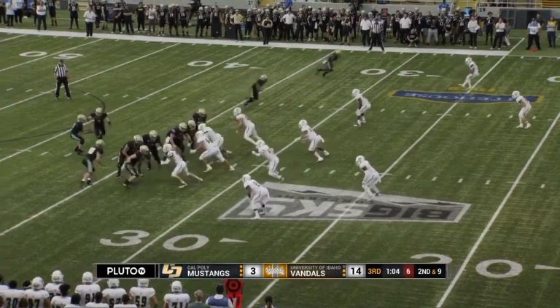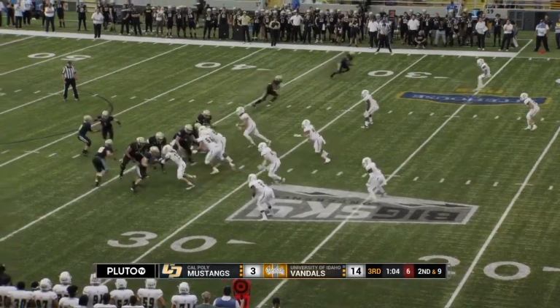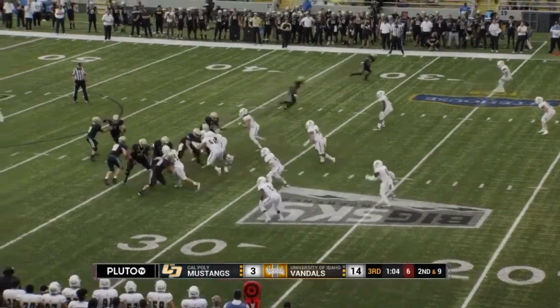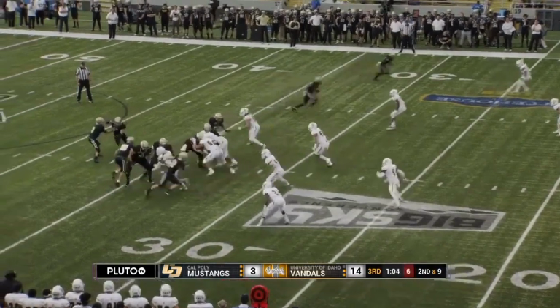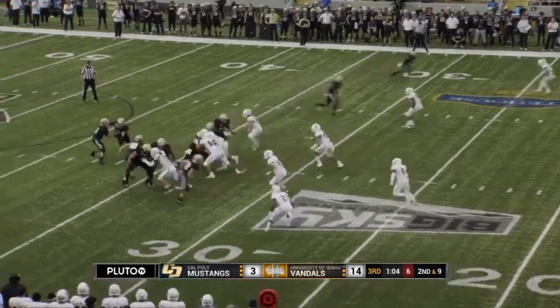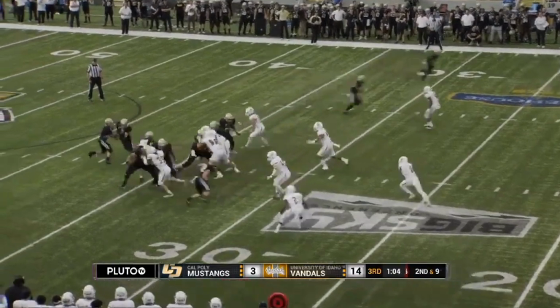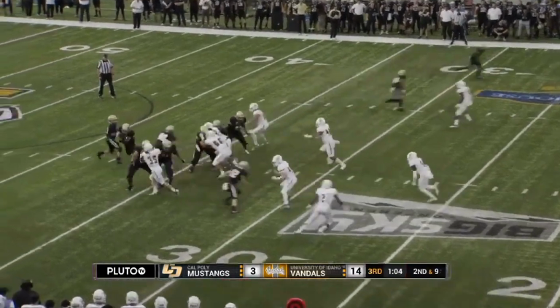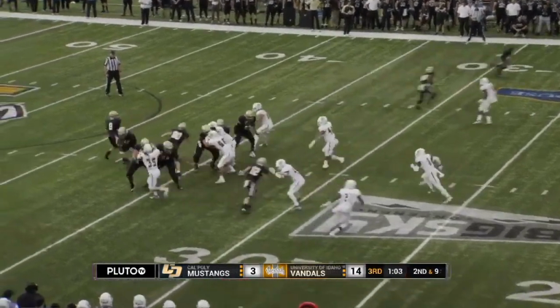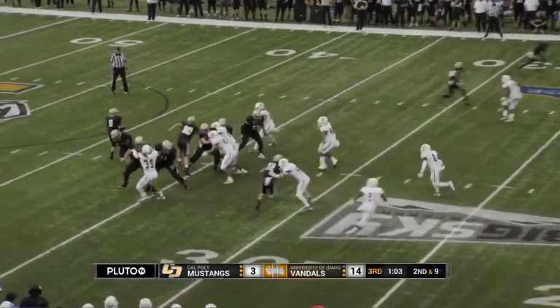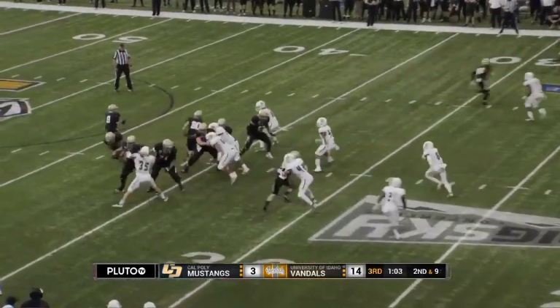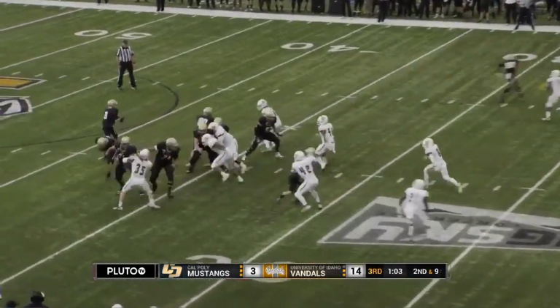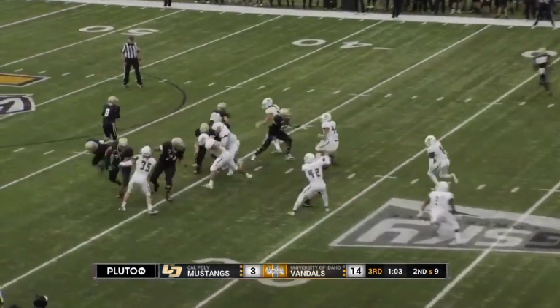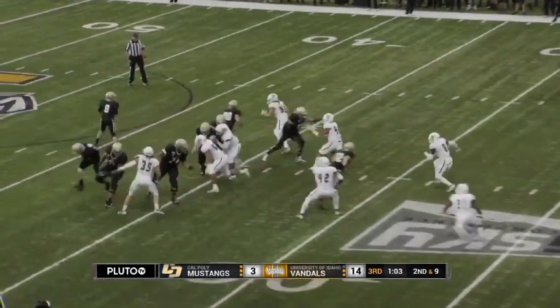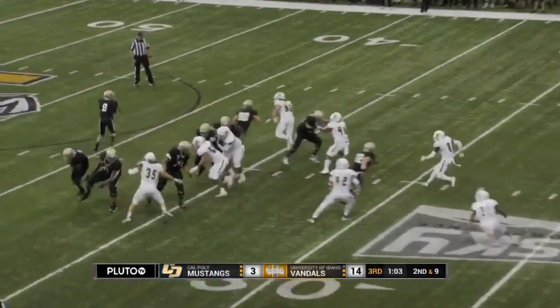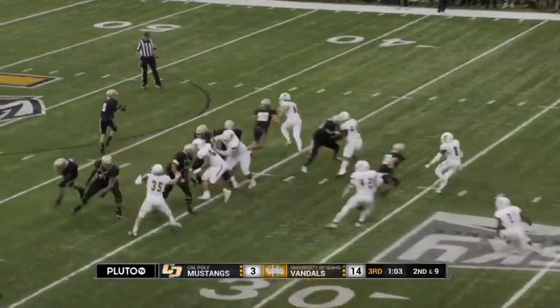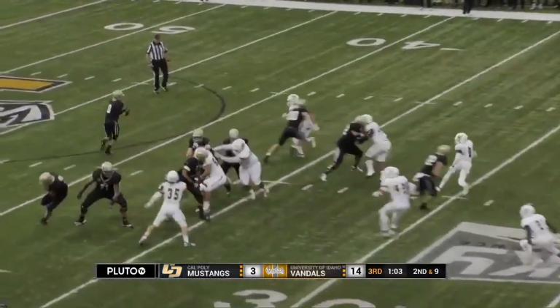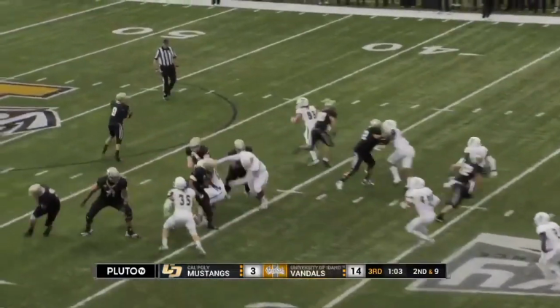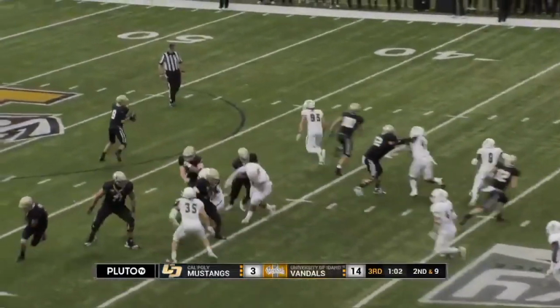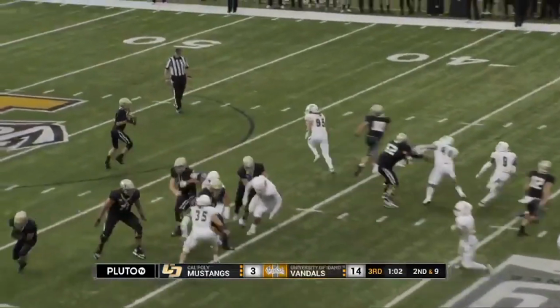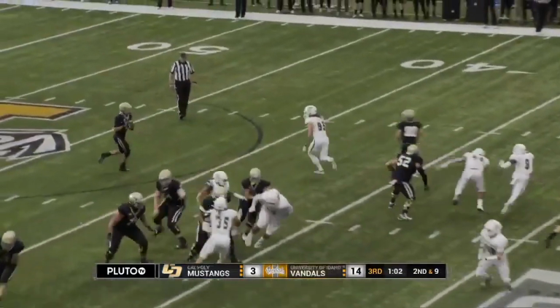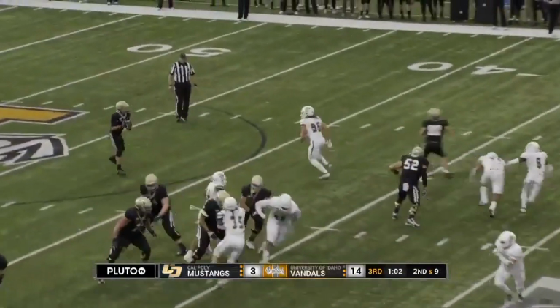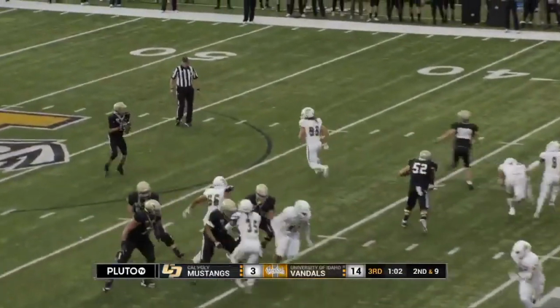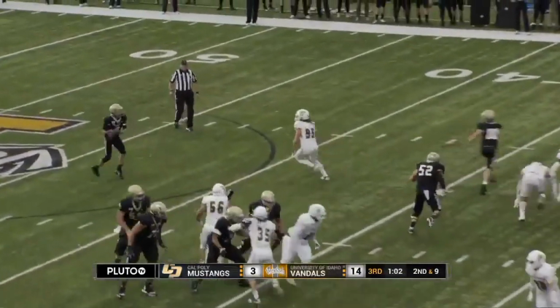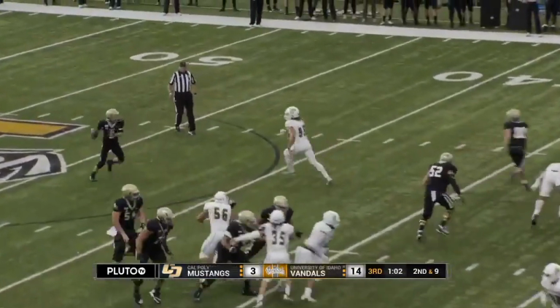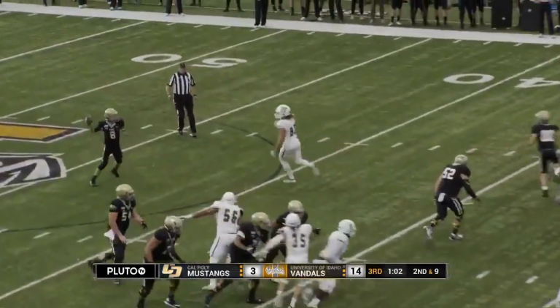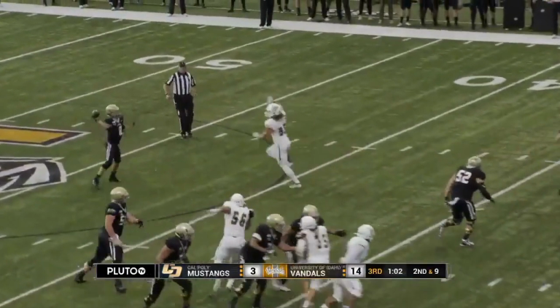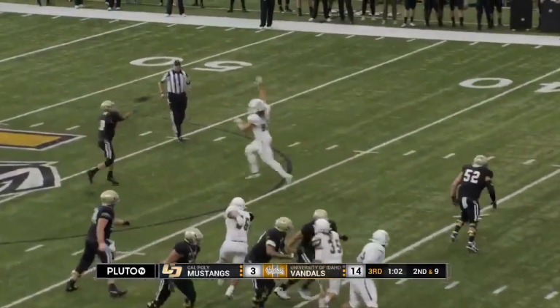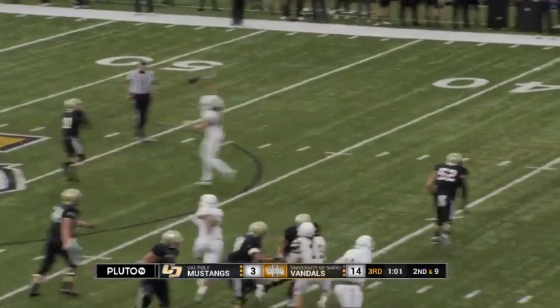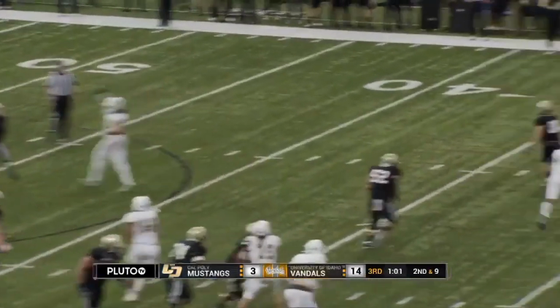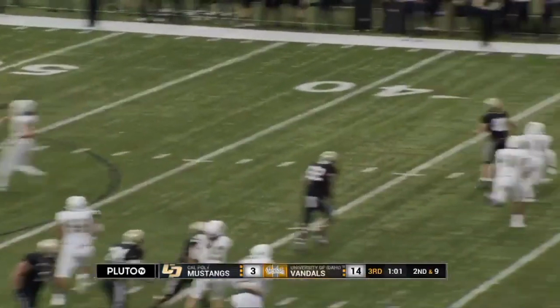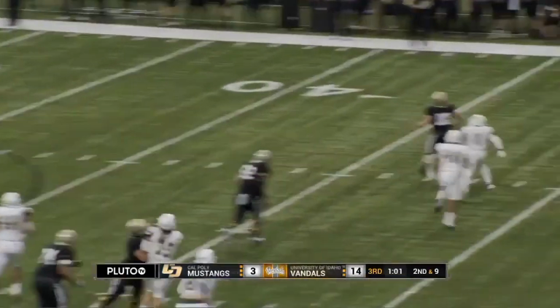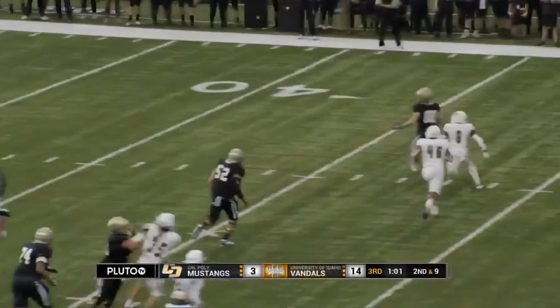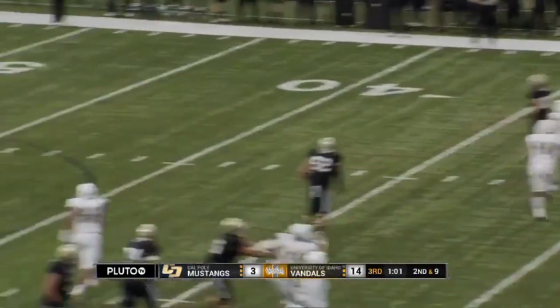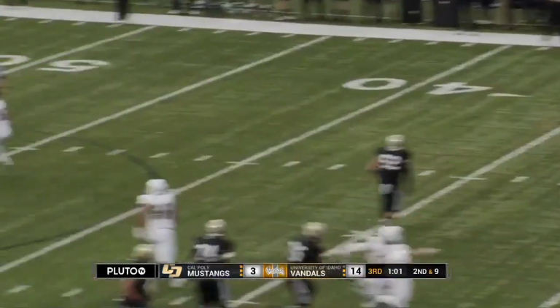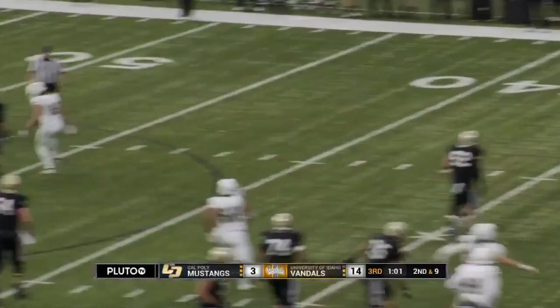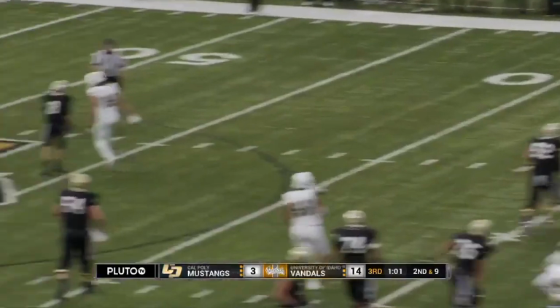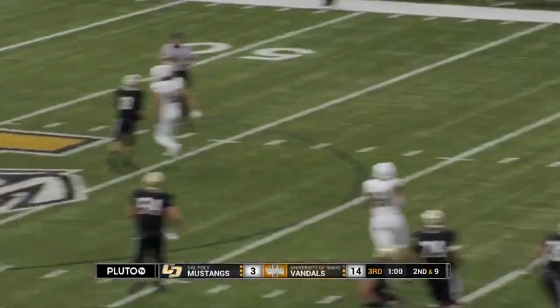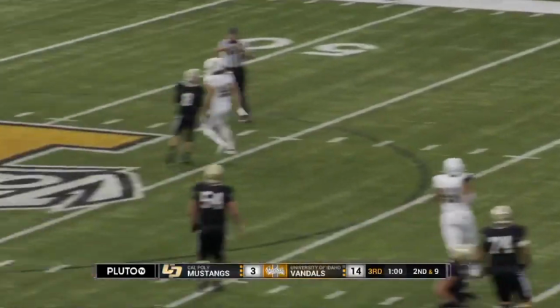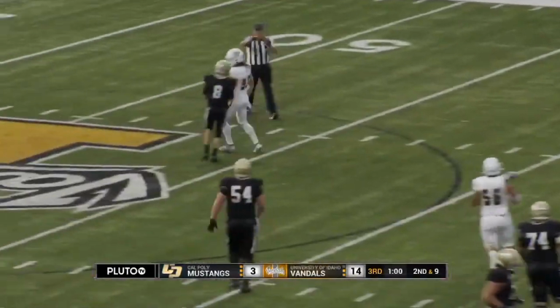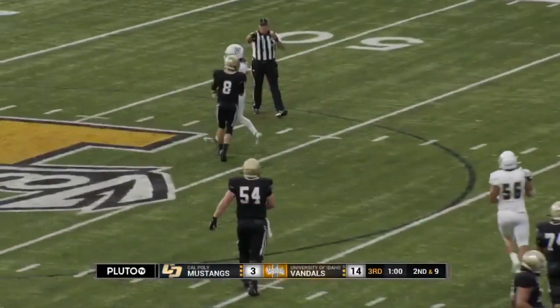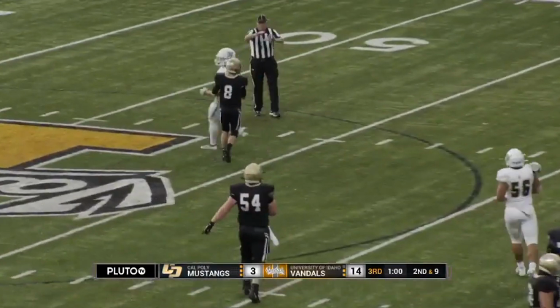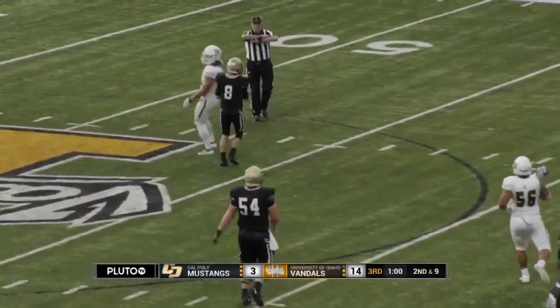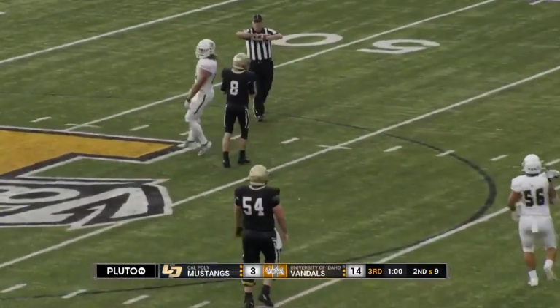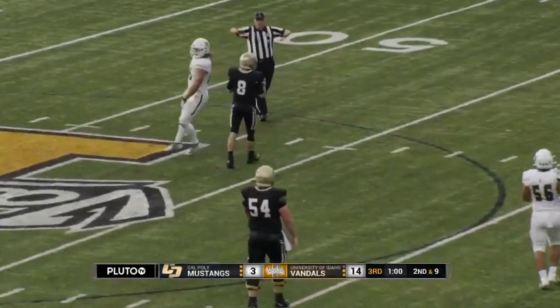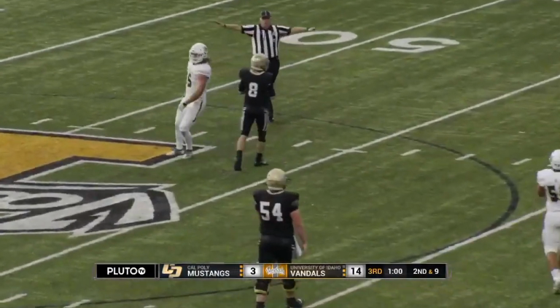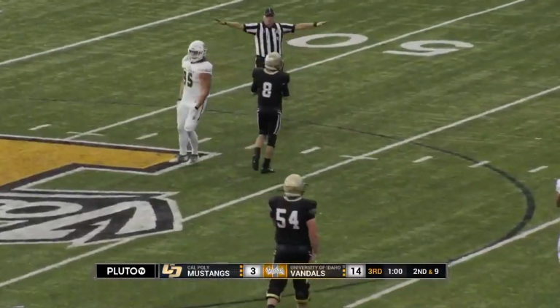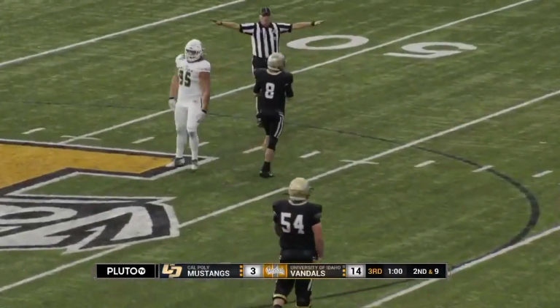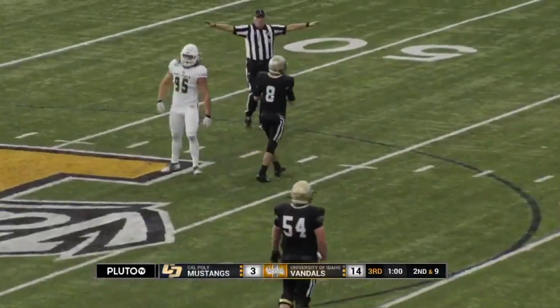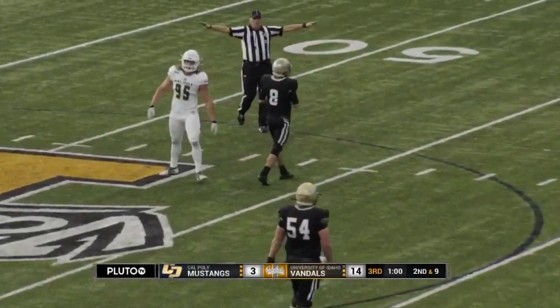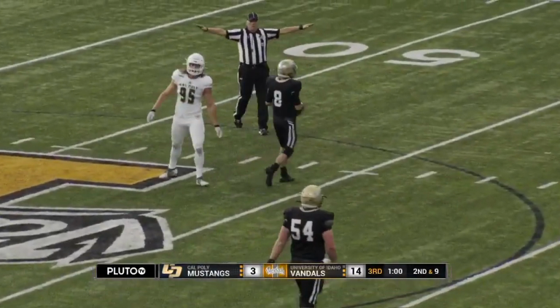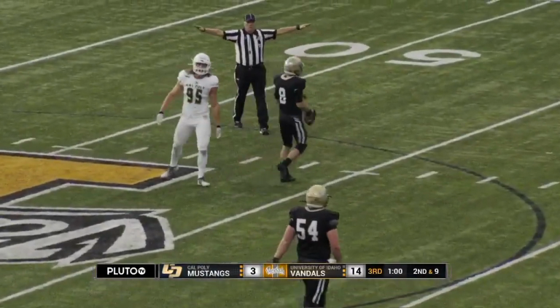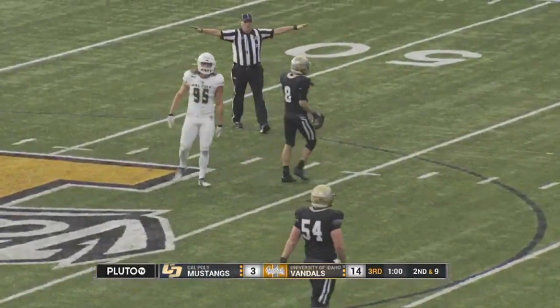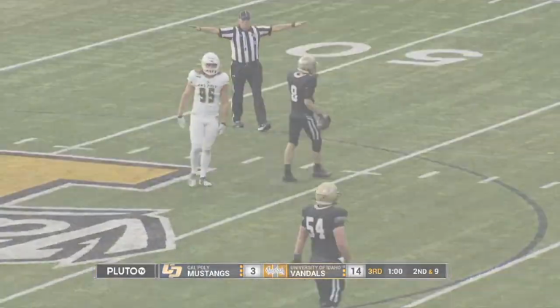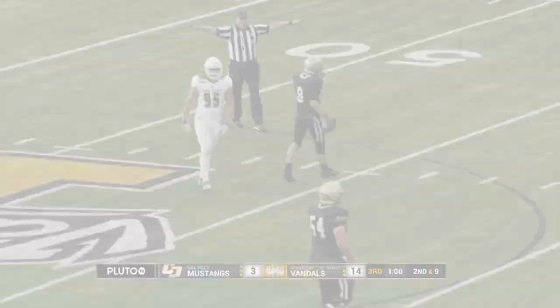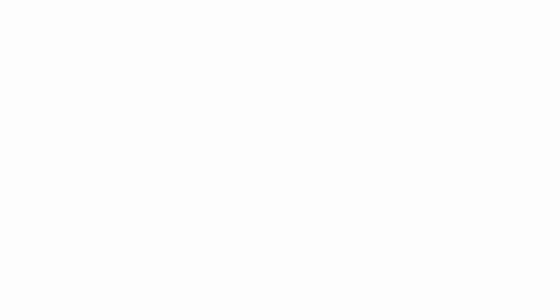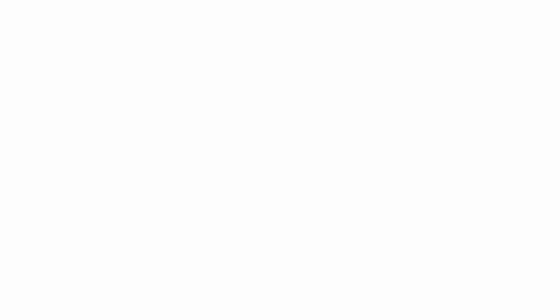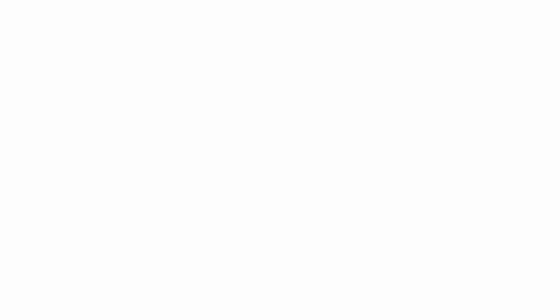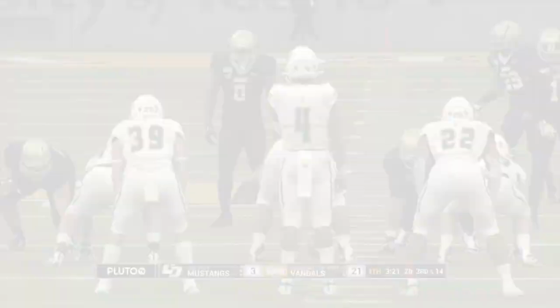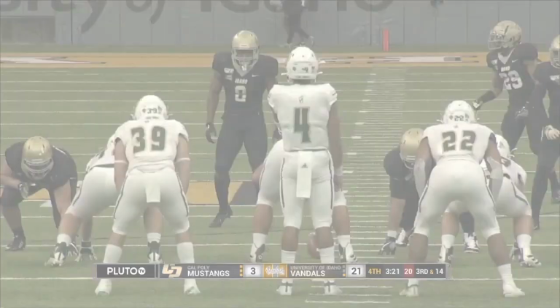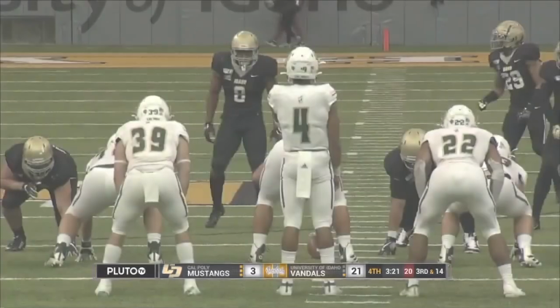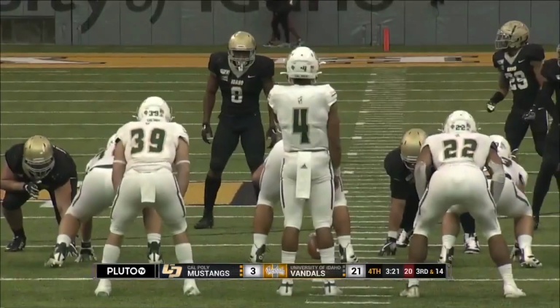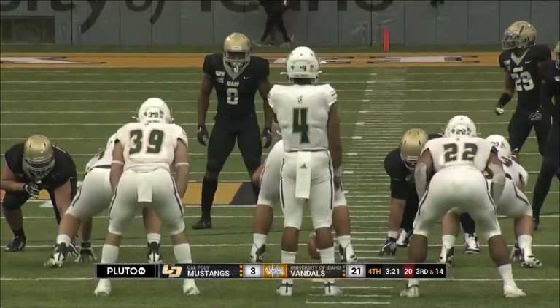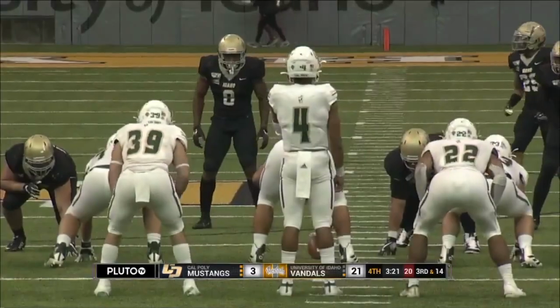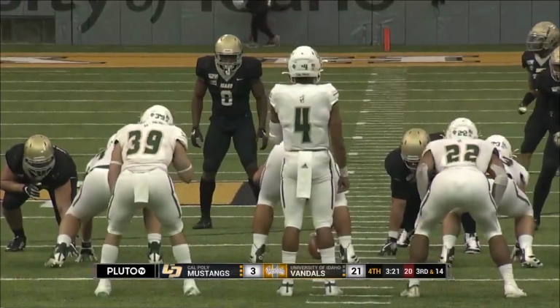A minute left in the quarter. Play action fake. Petrino with the pressure coming, and that's nearly intercepted — boy threw it right to Brando Phillips.